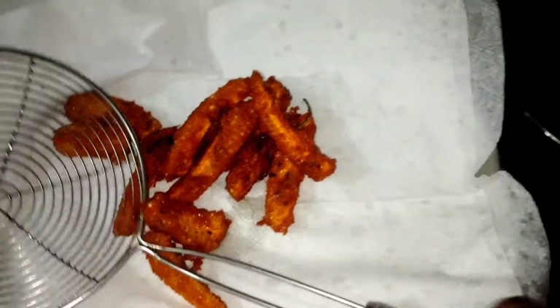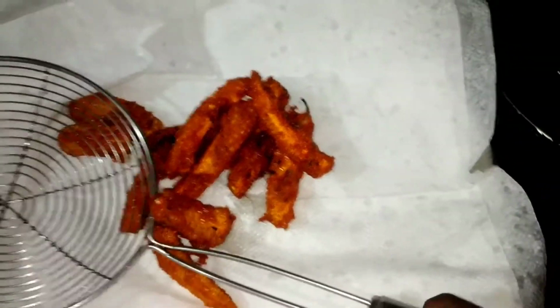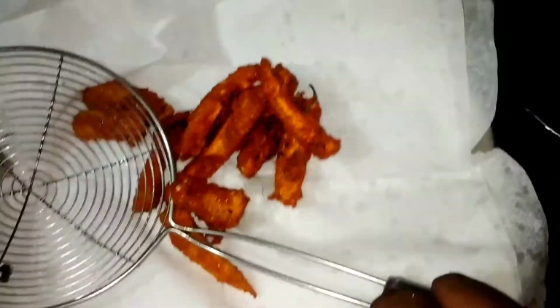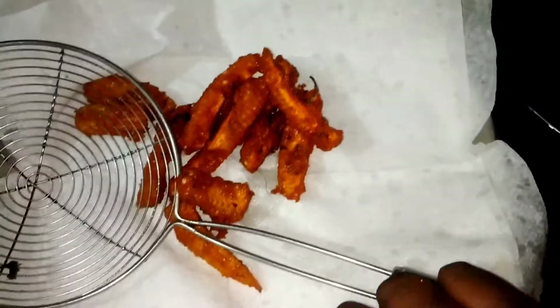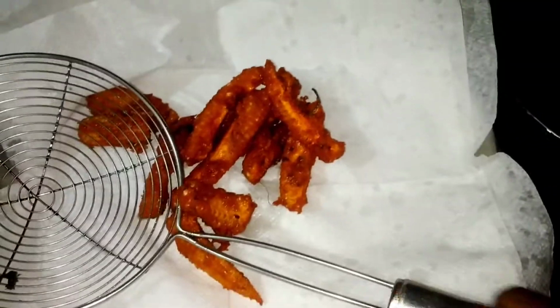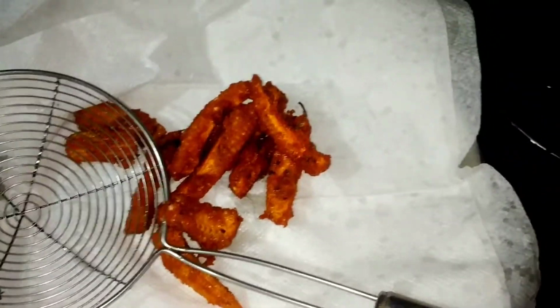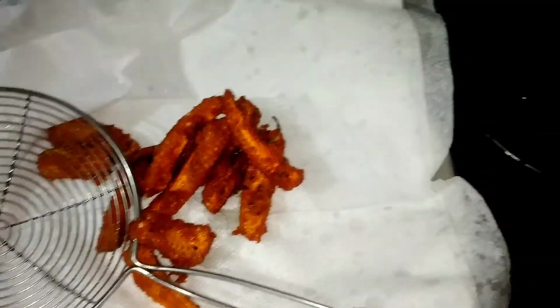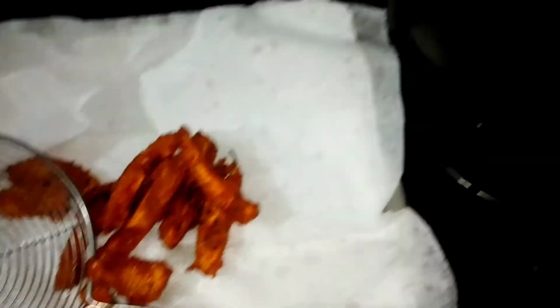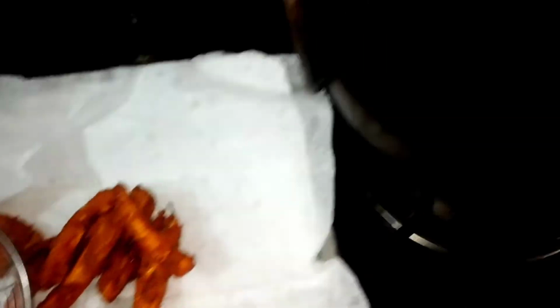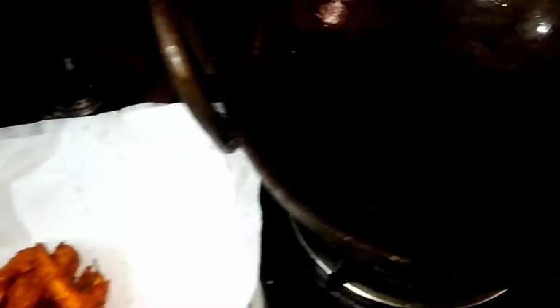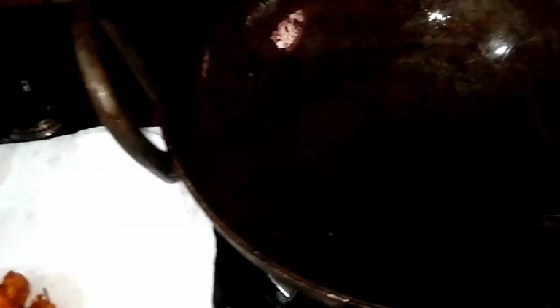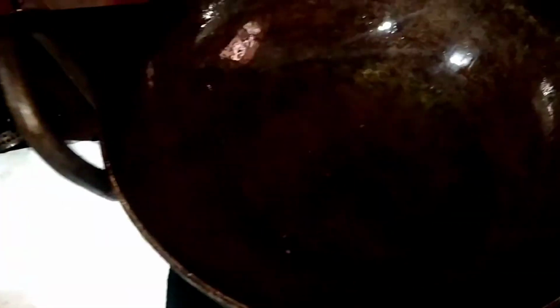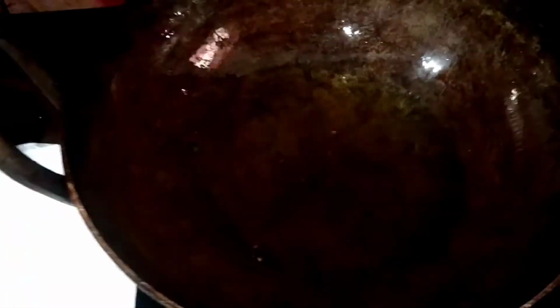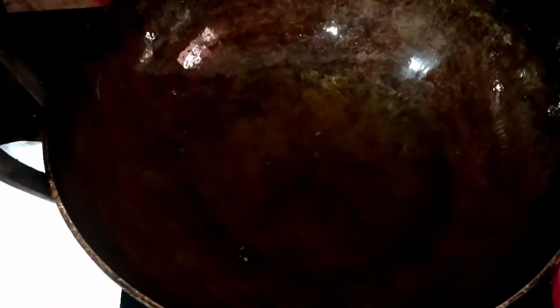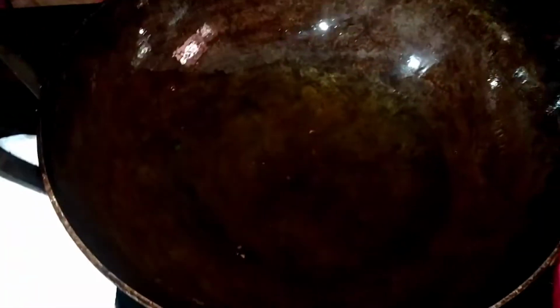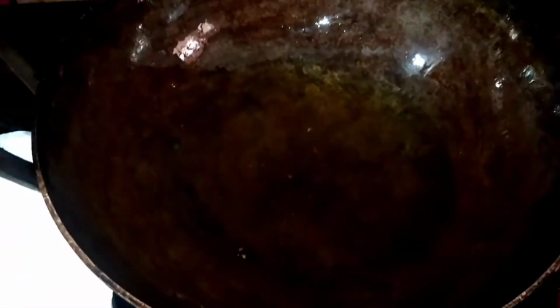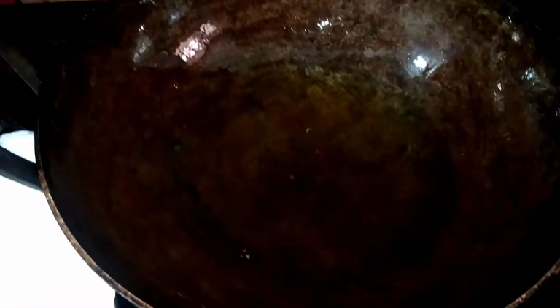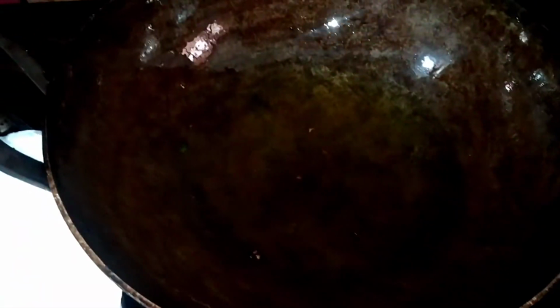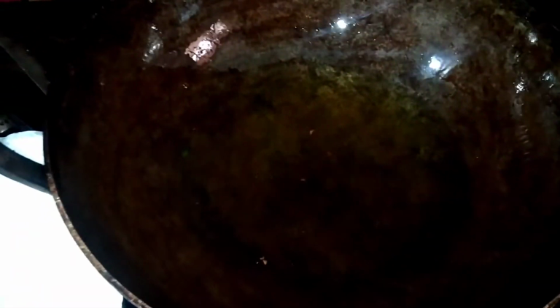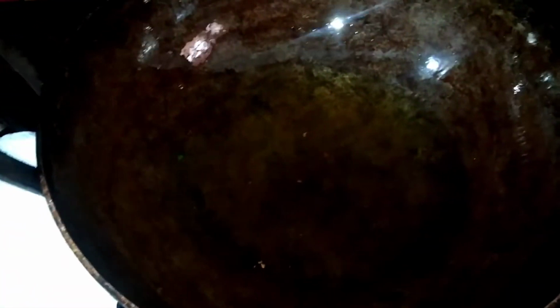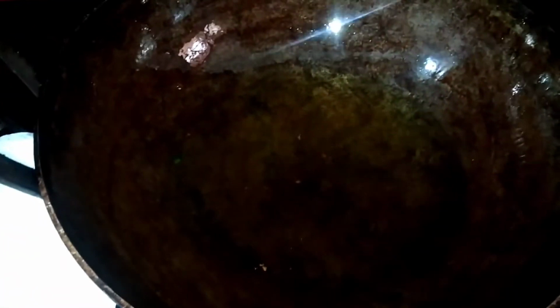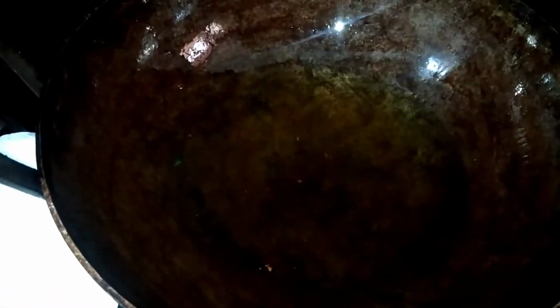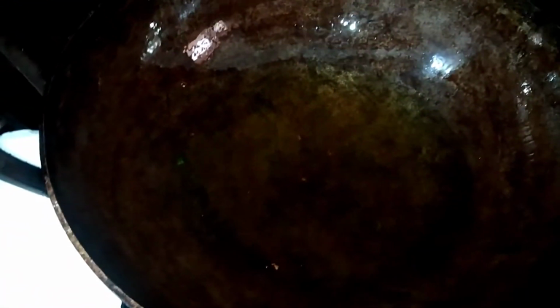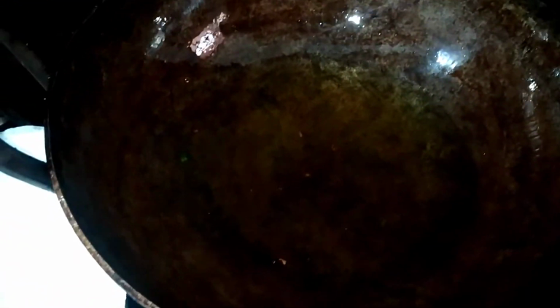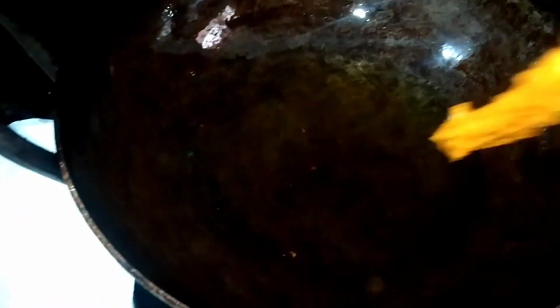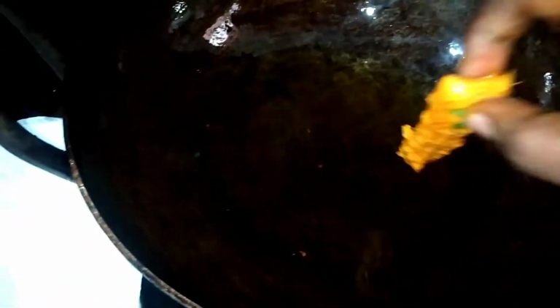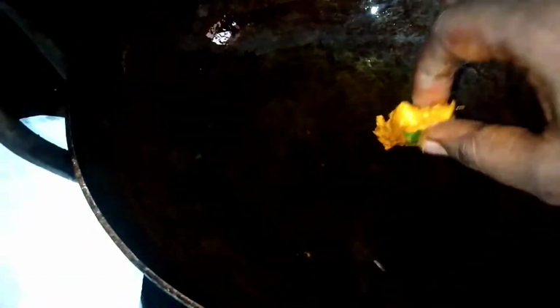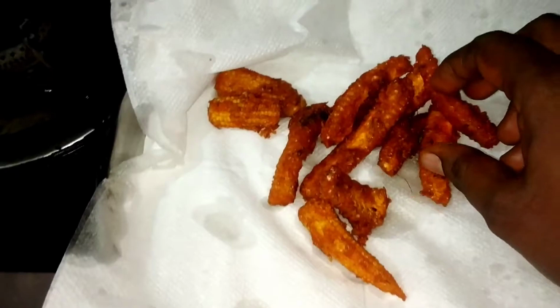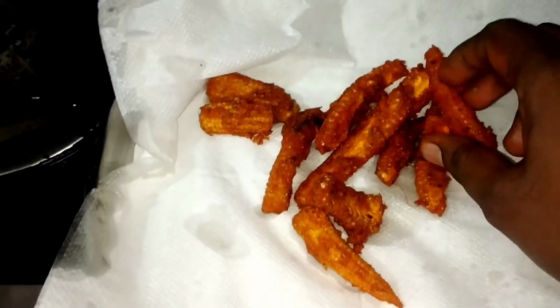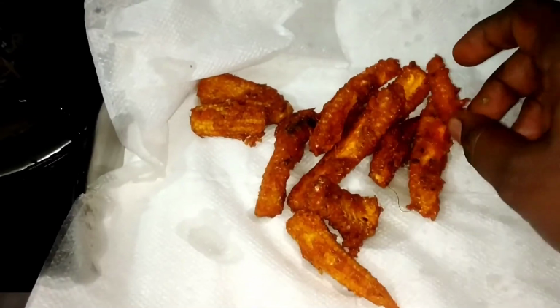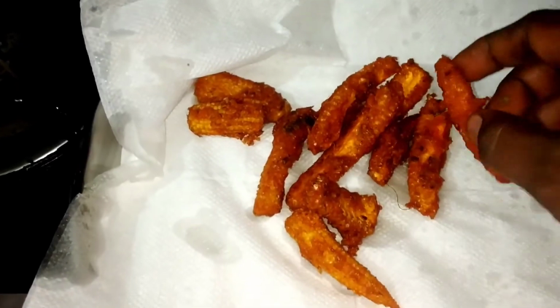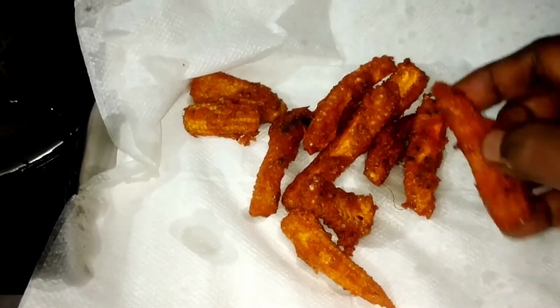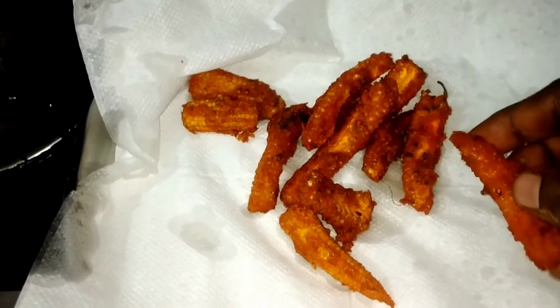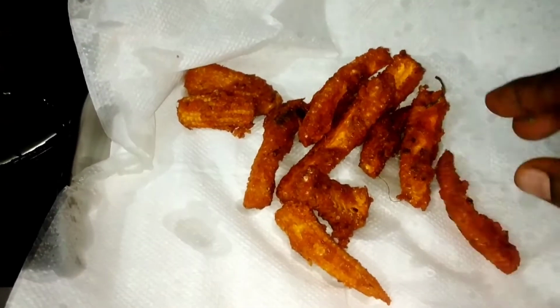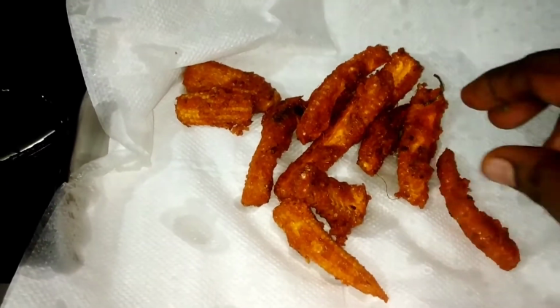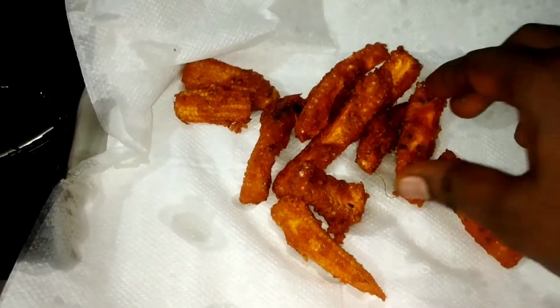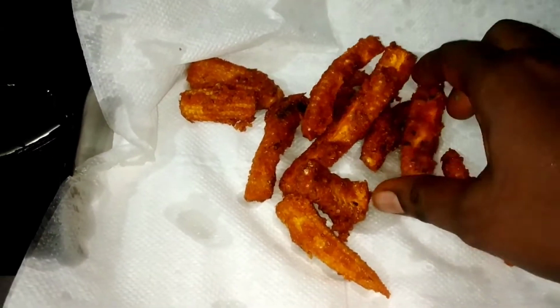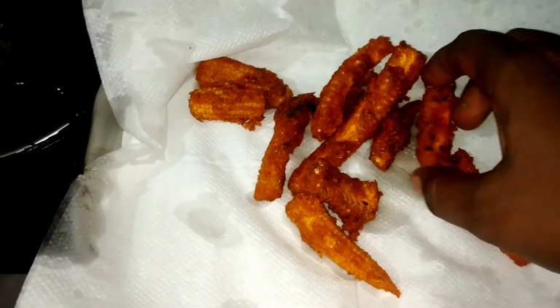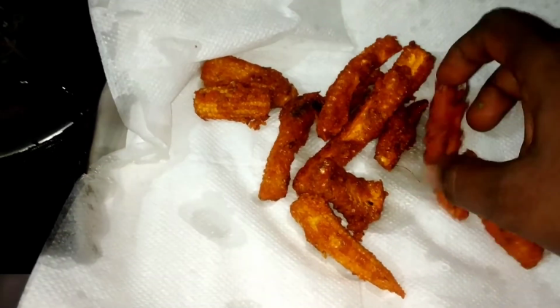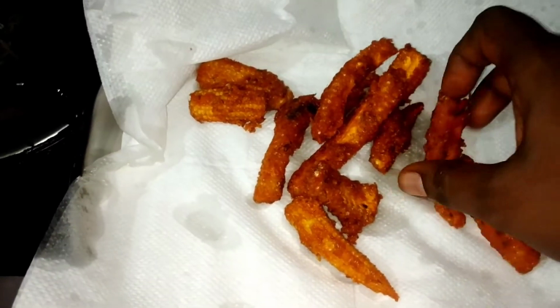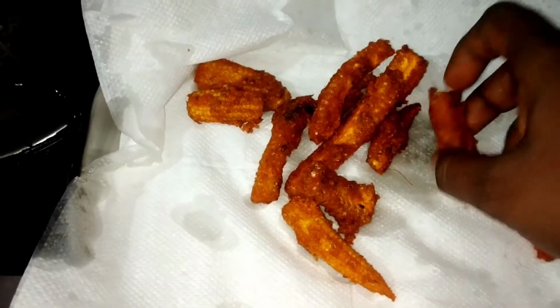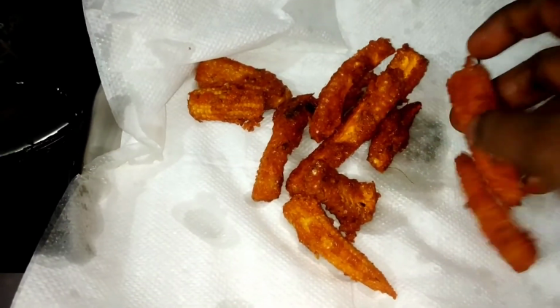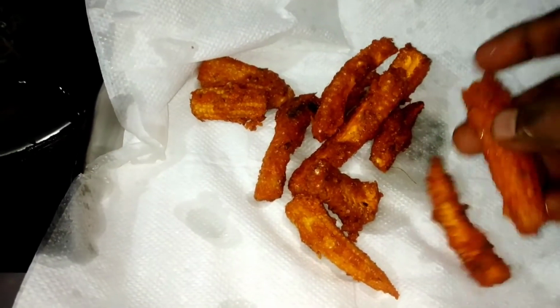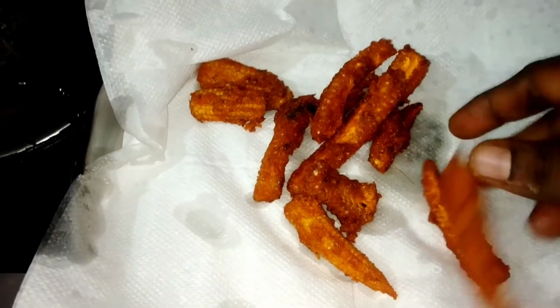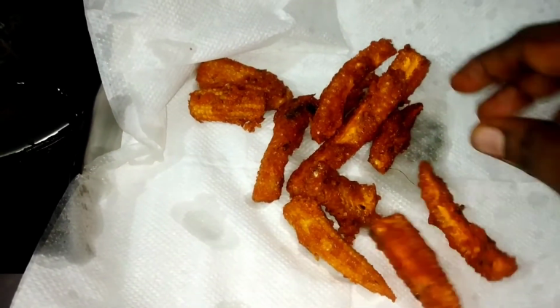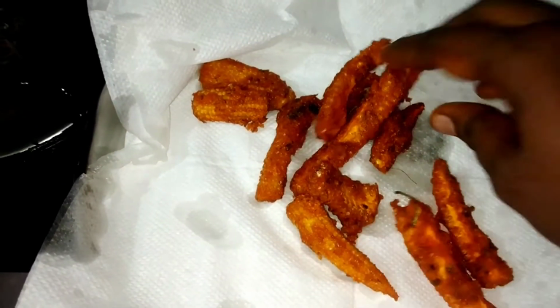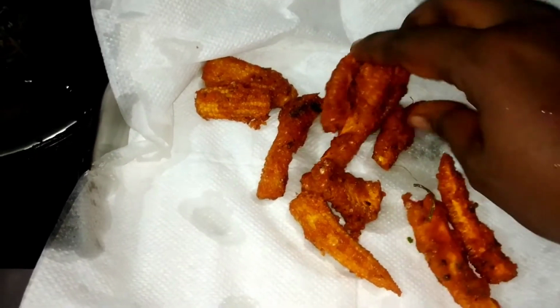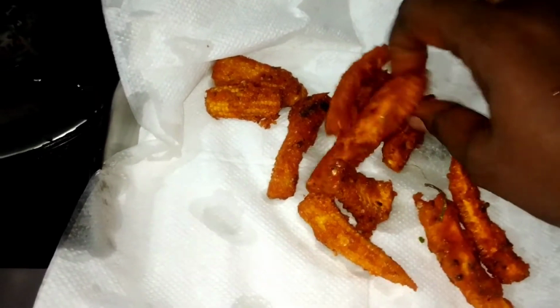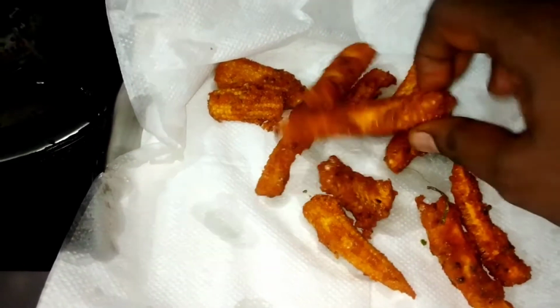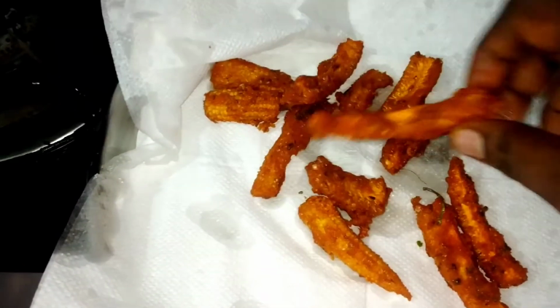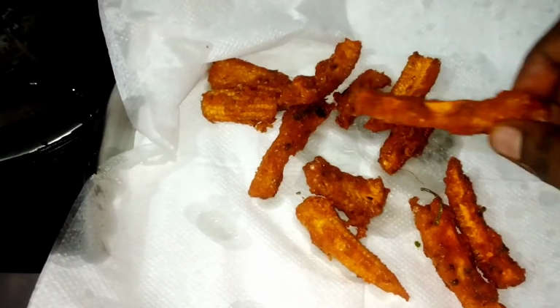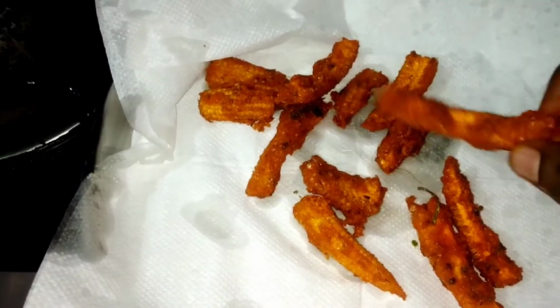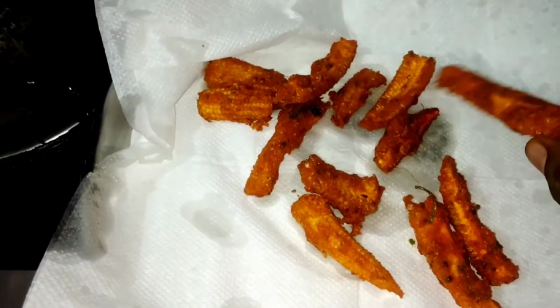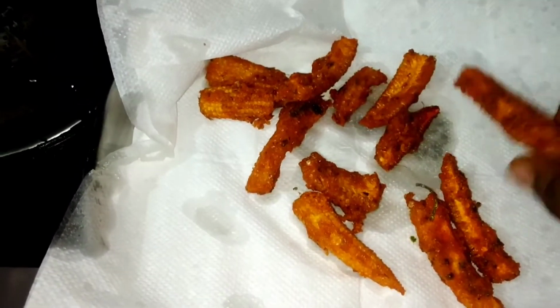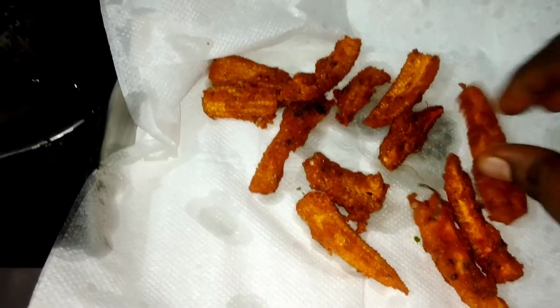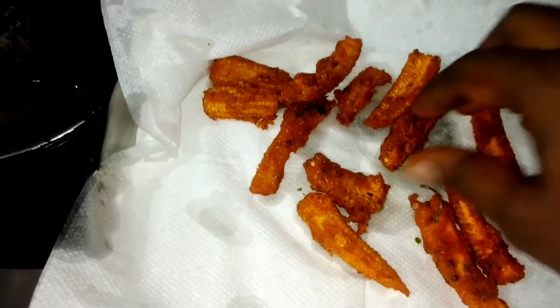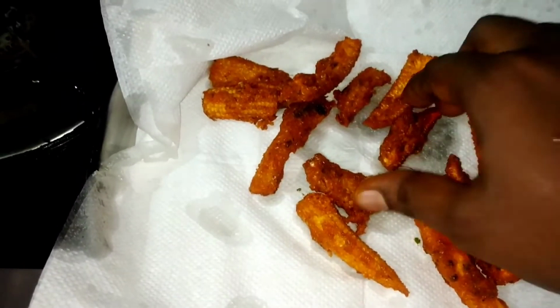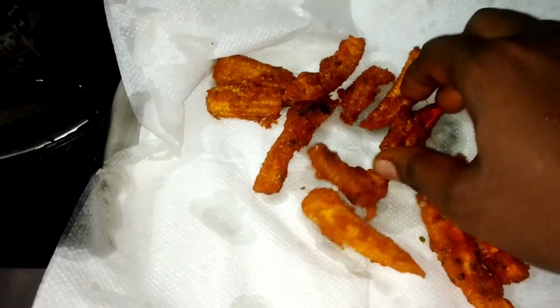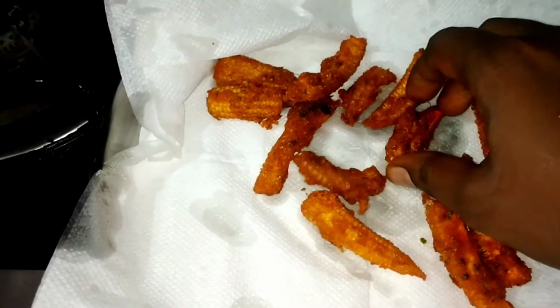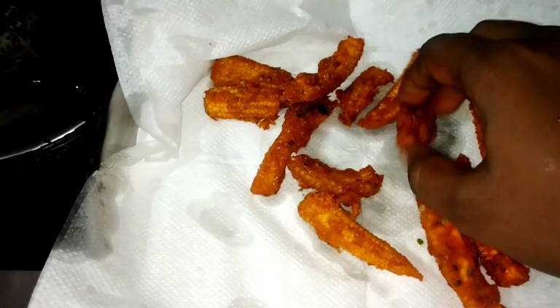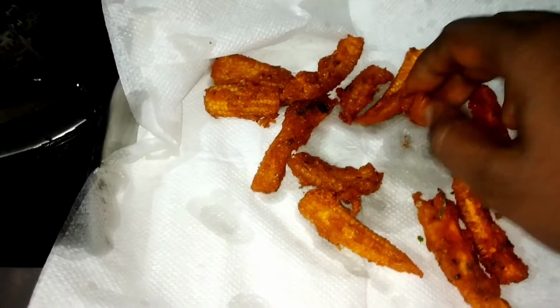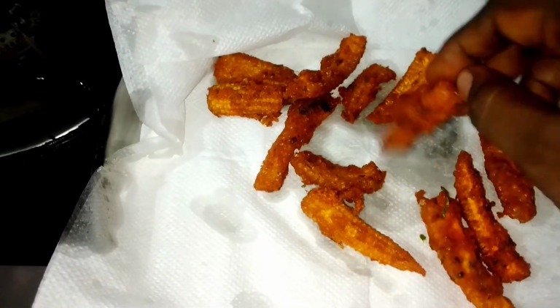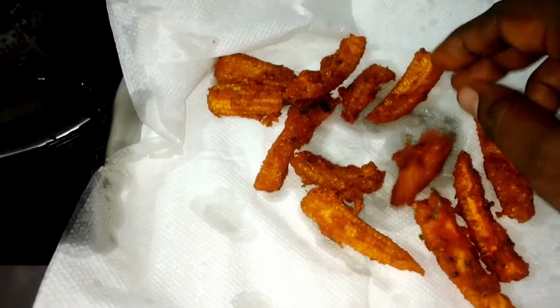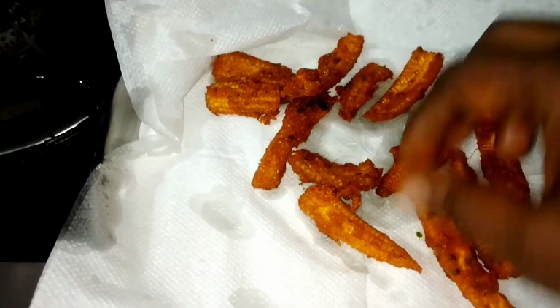Let's add corn flour, rava, red chili powder, and salt. If you don't have rava, you can also add rava.